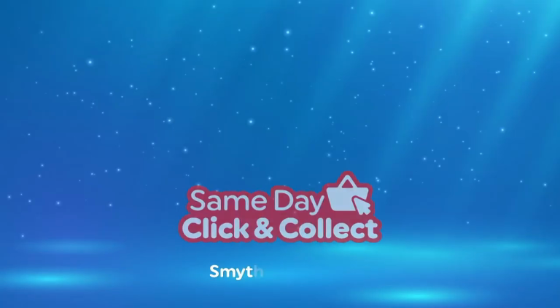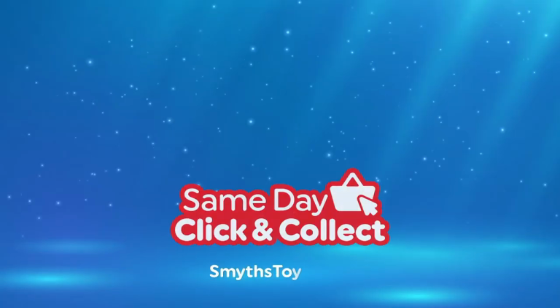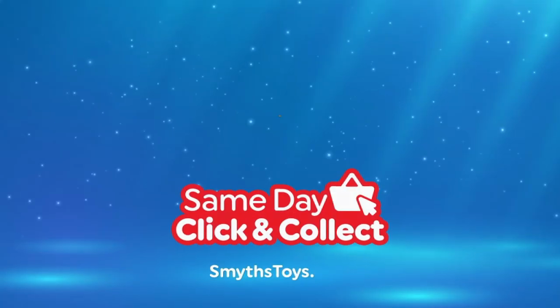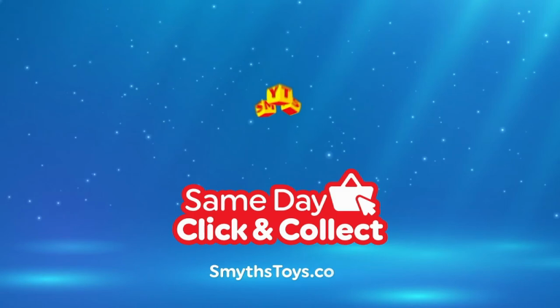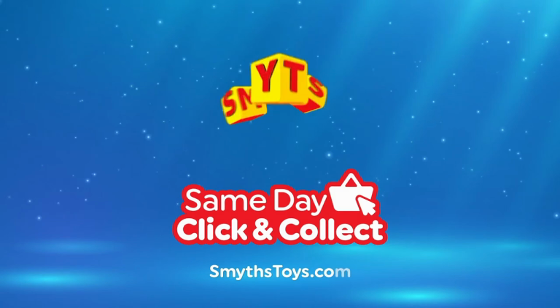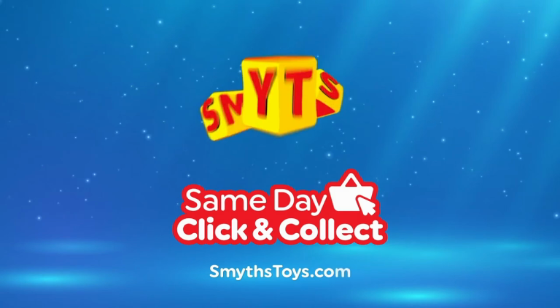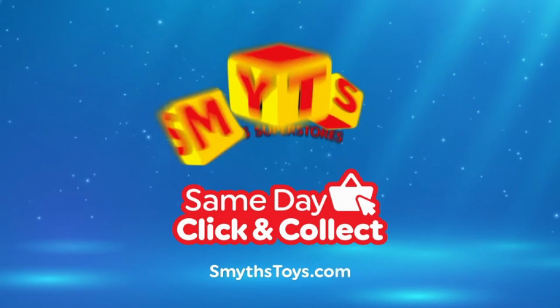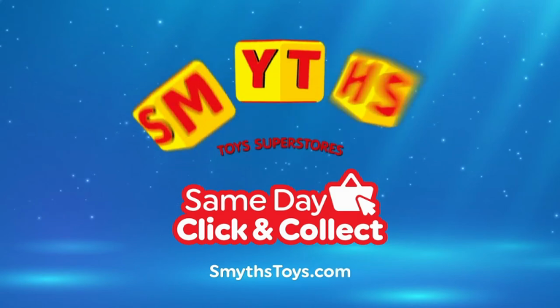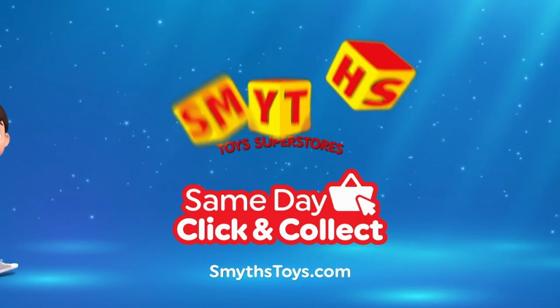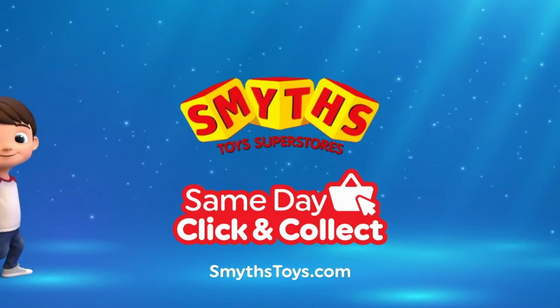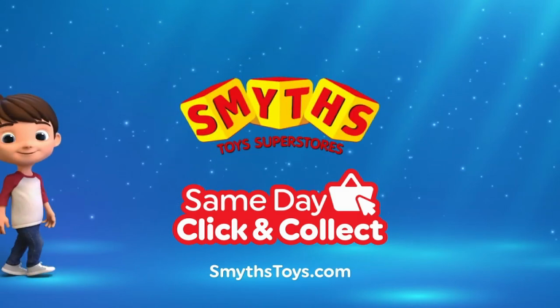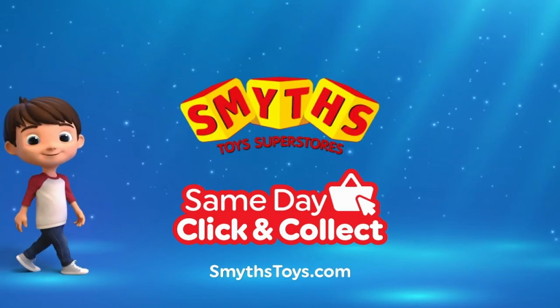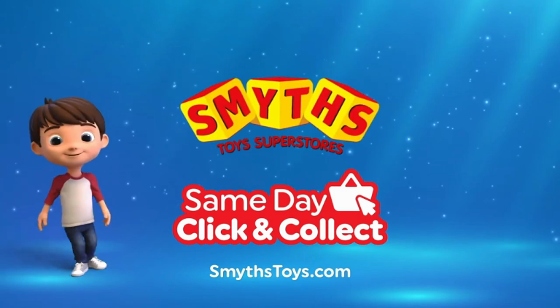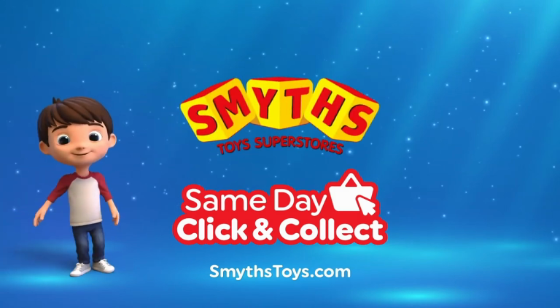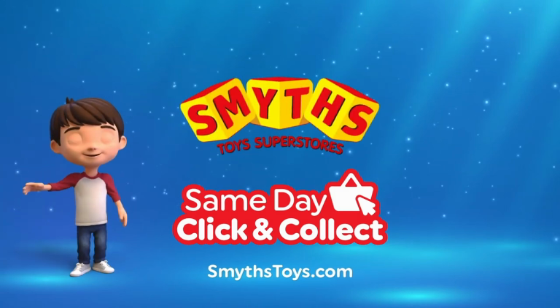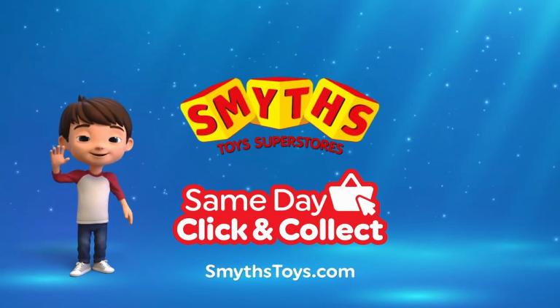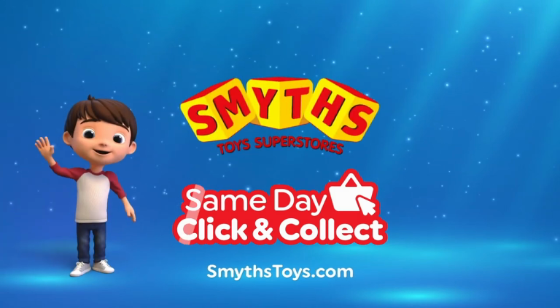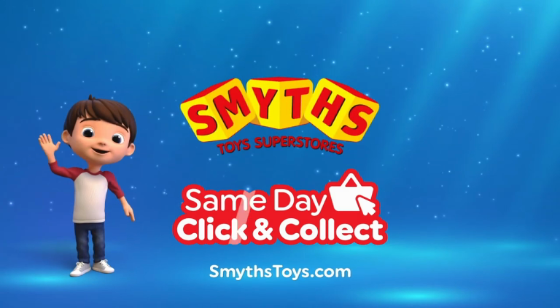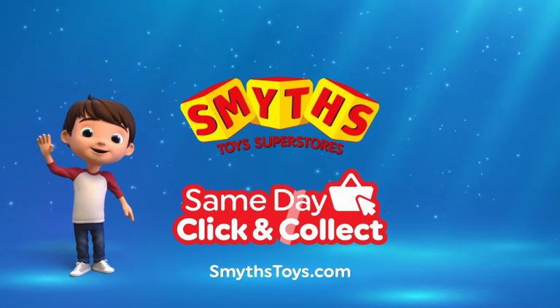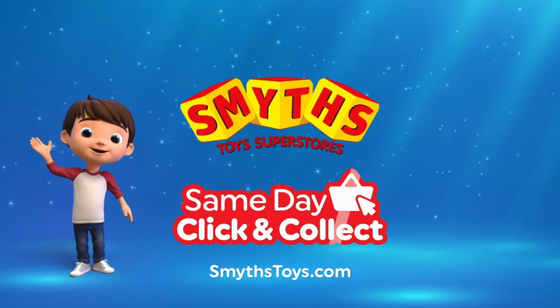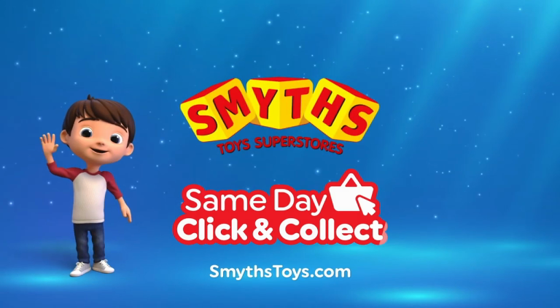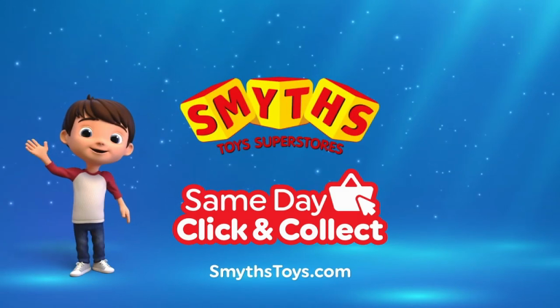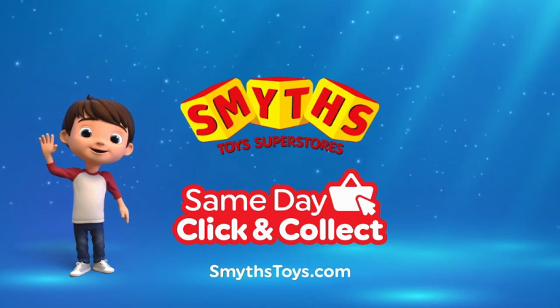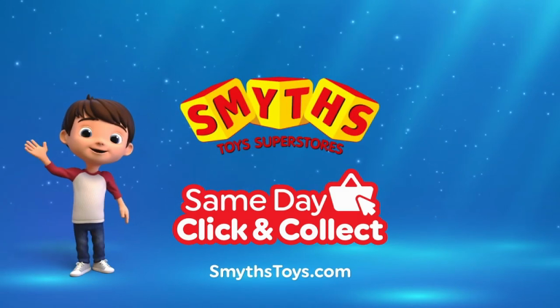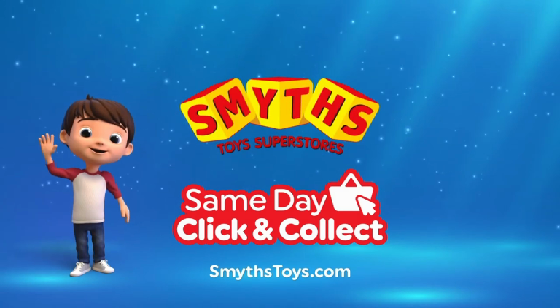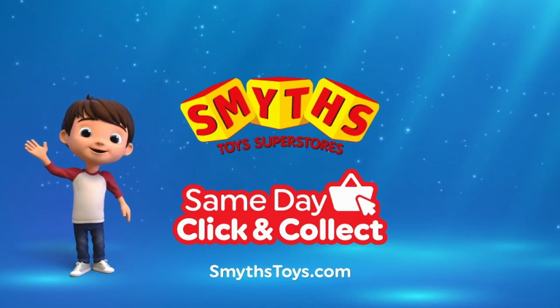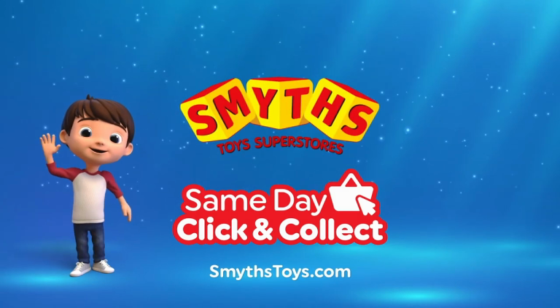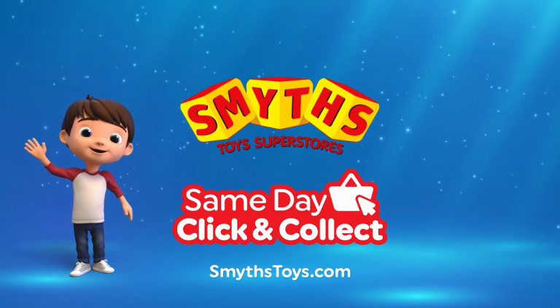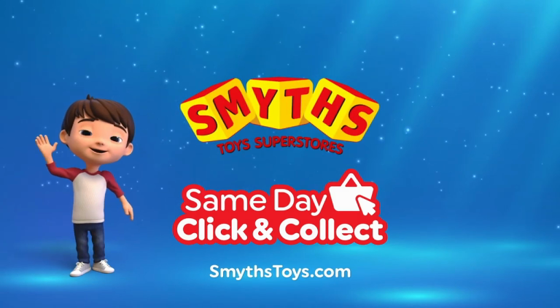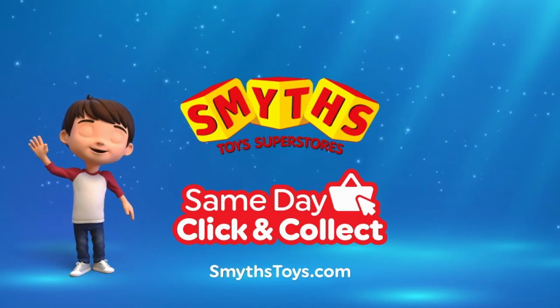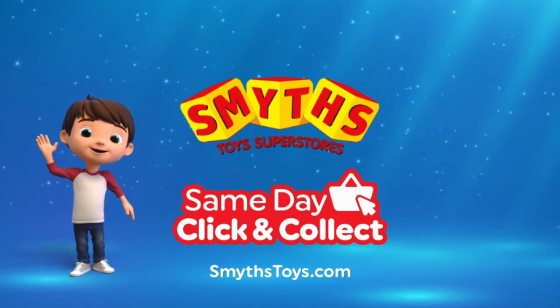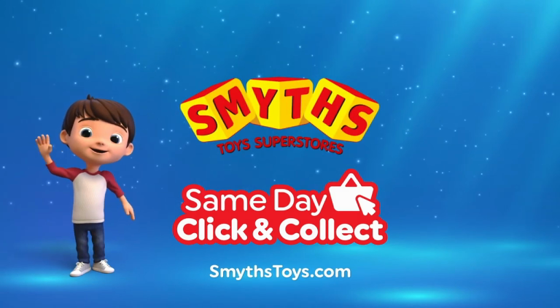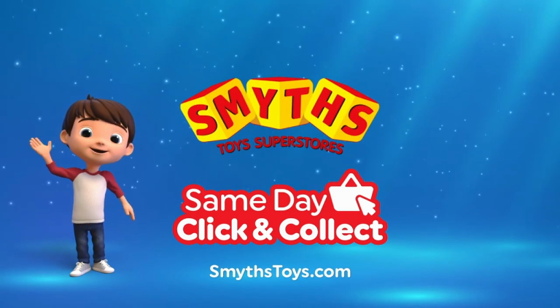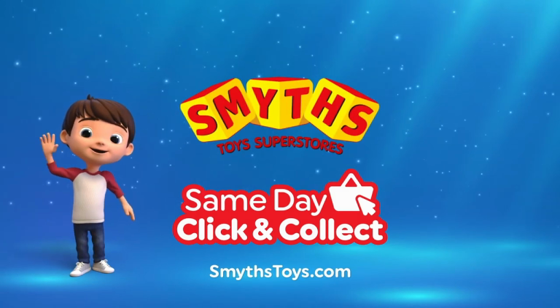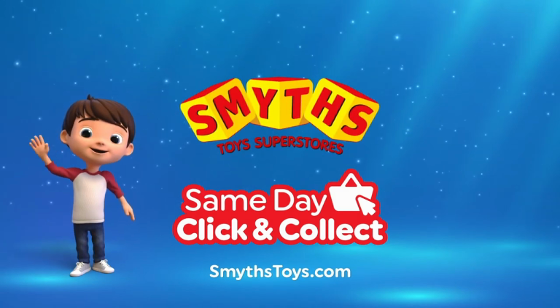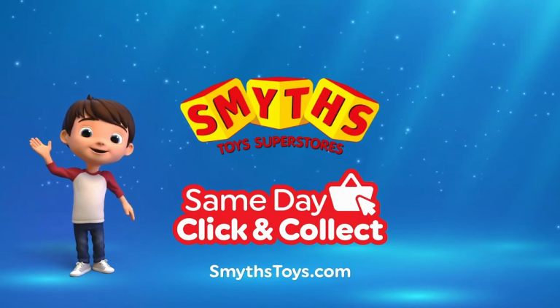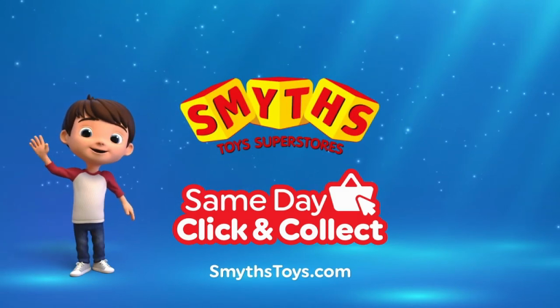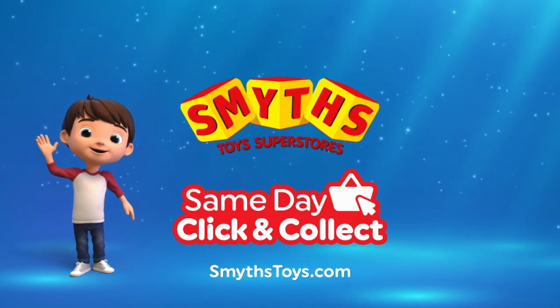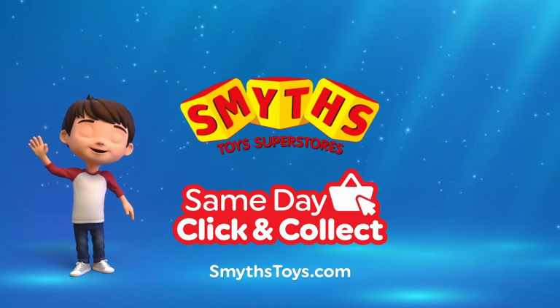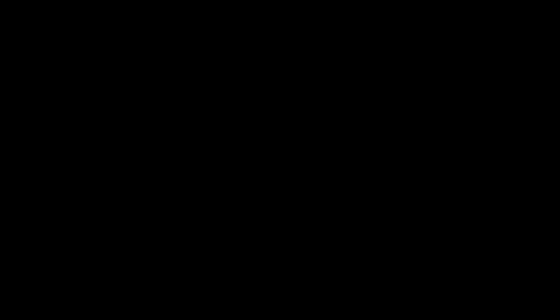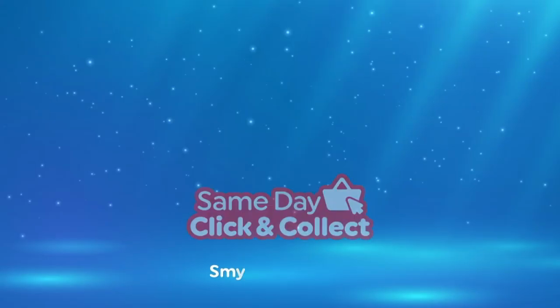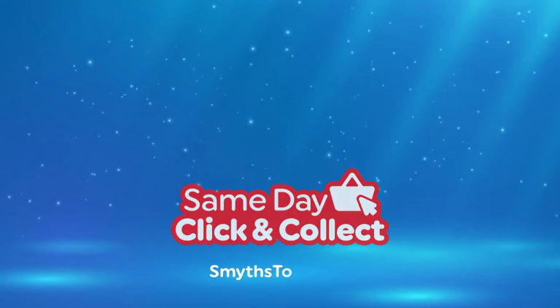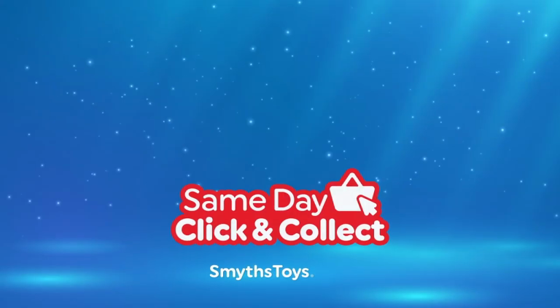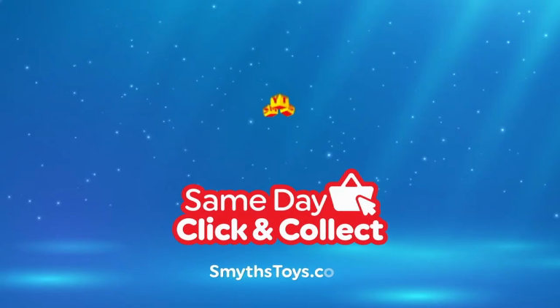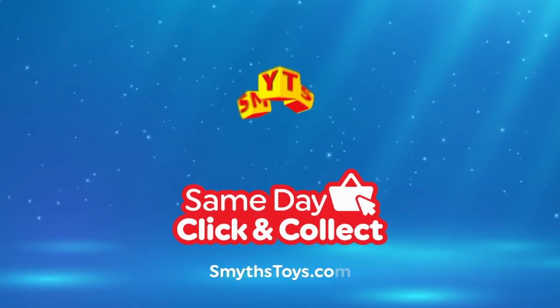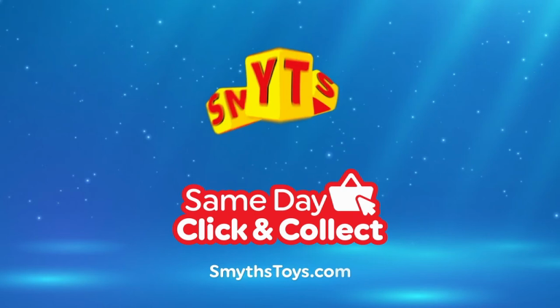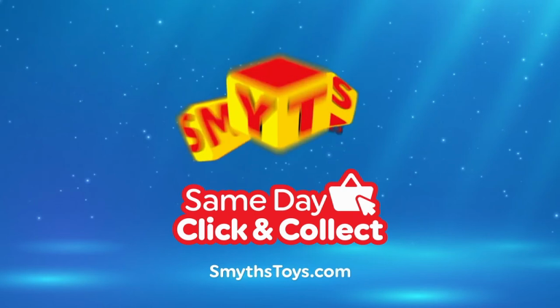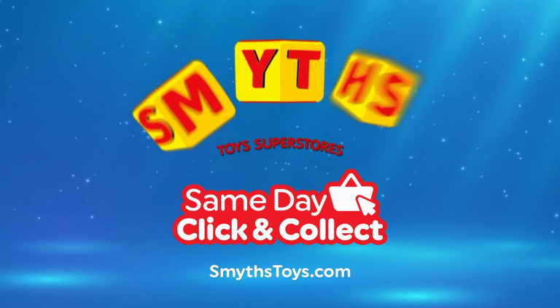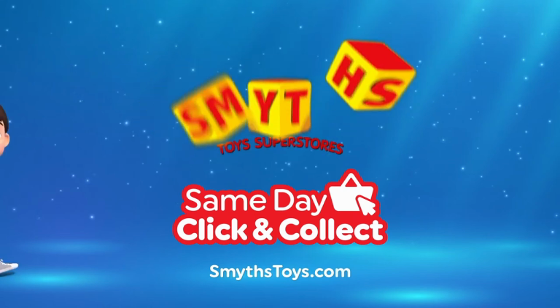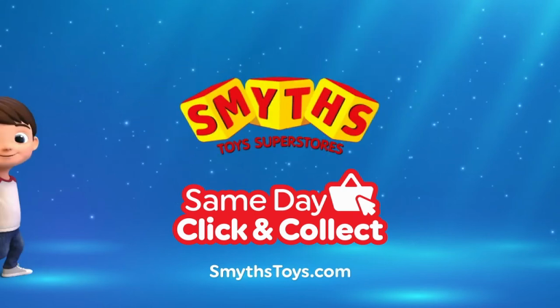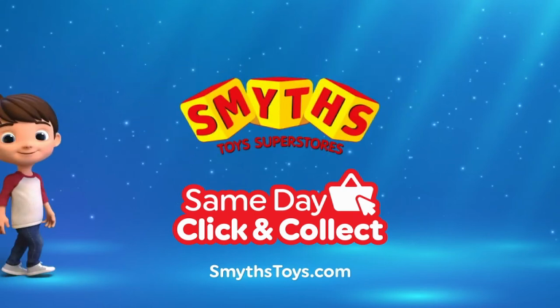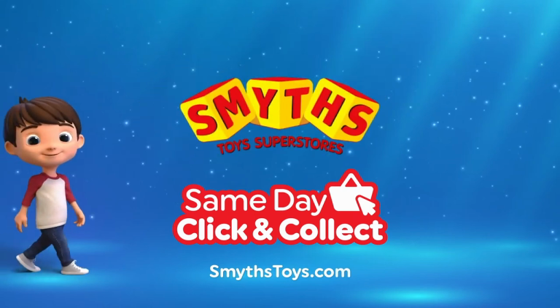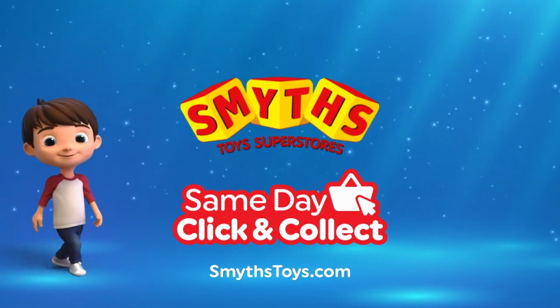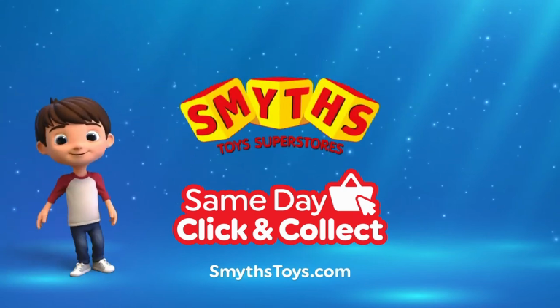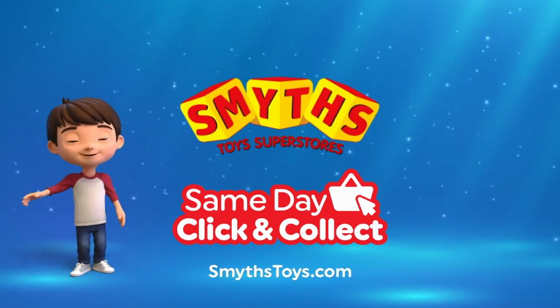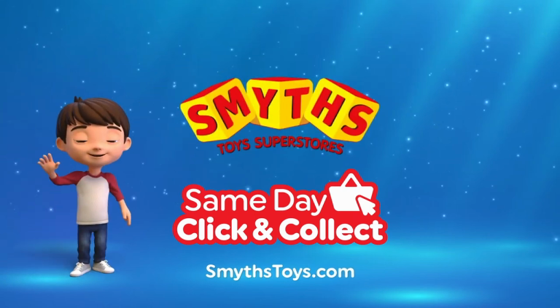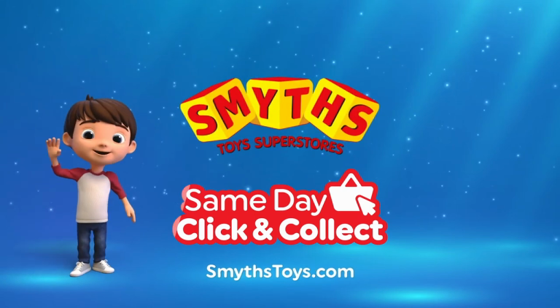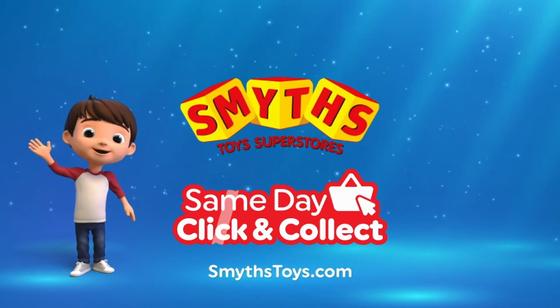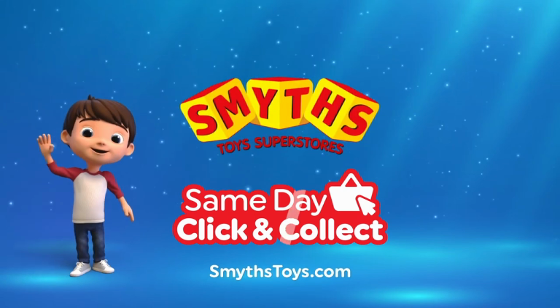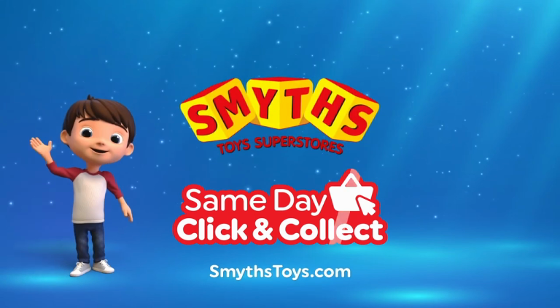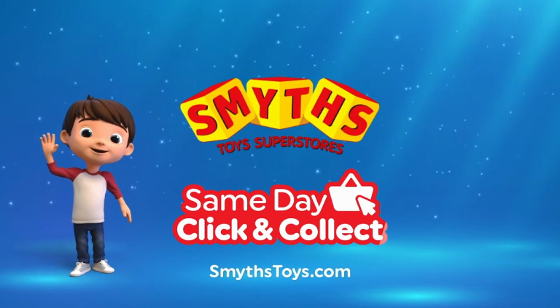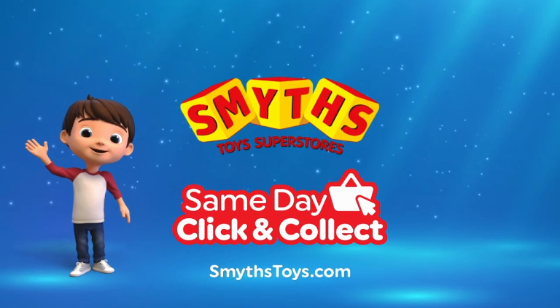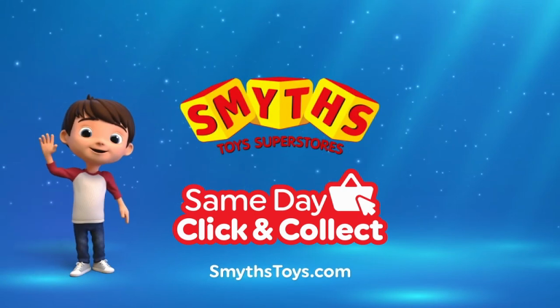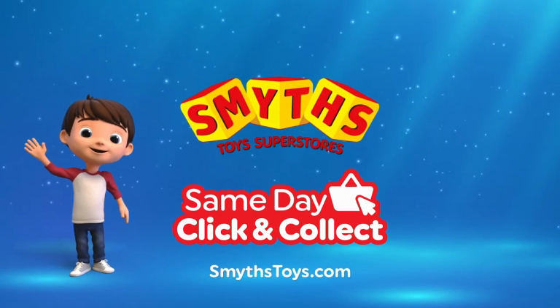Smith's Toy Superstores — if I were a toy.